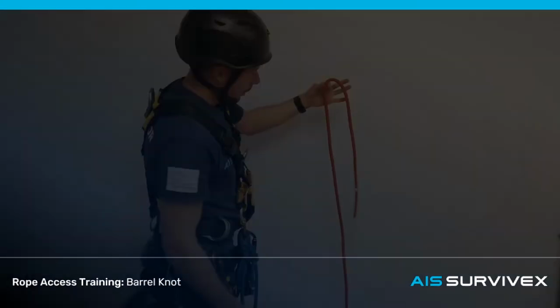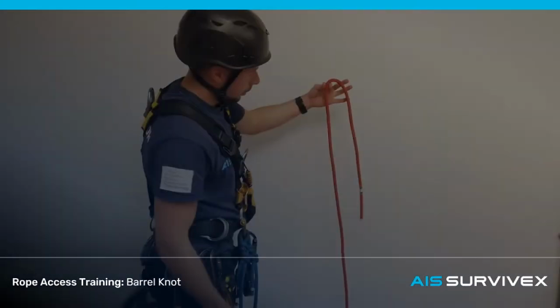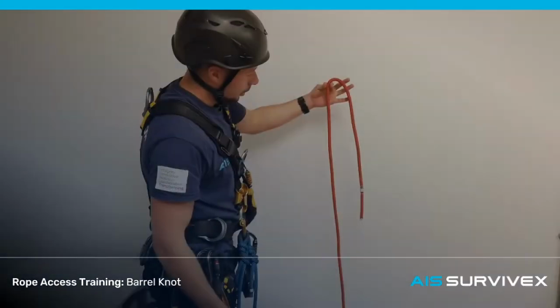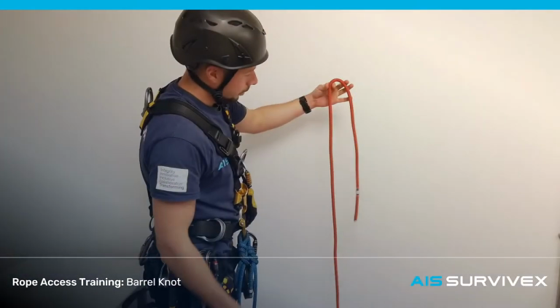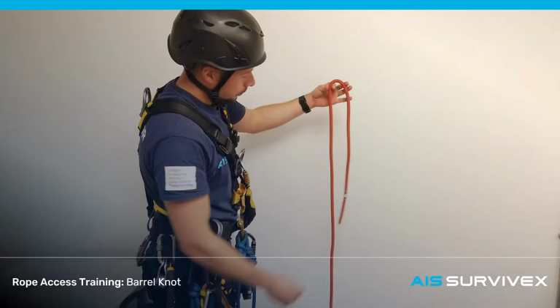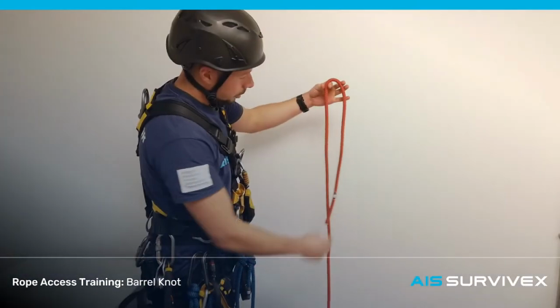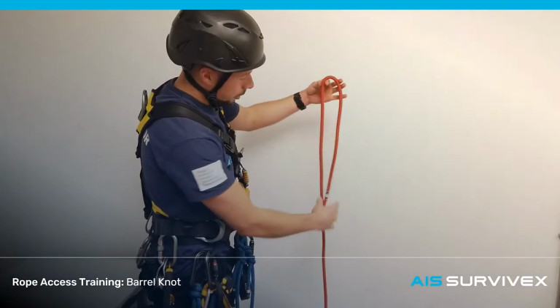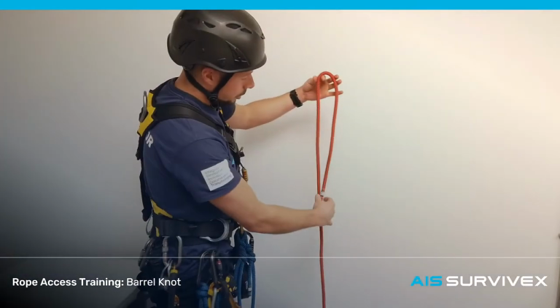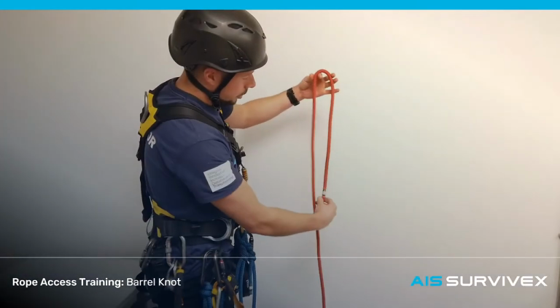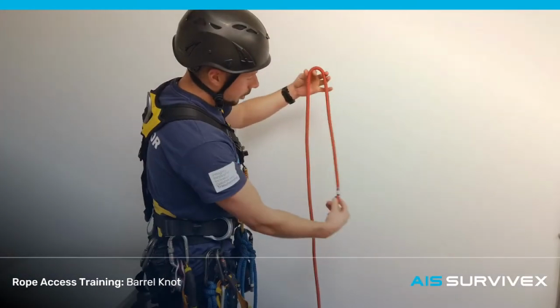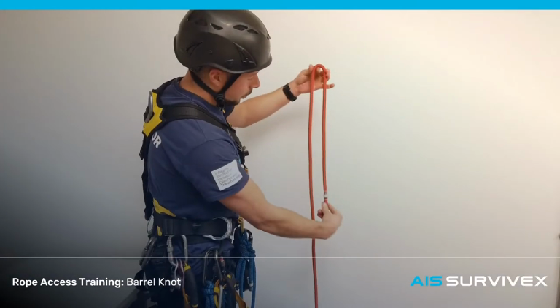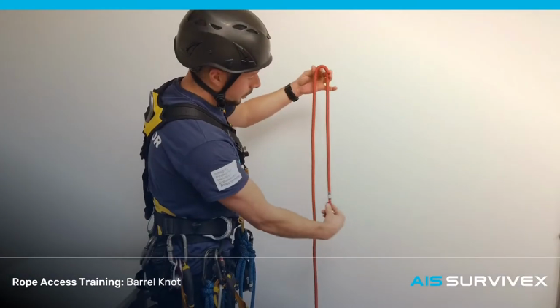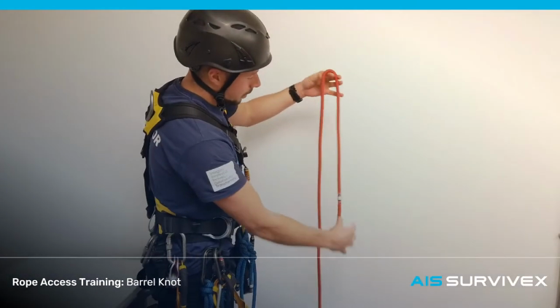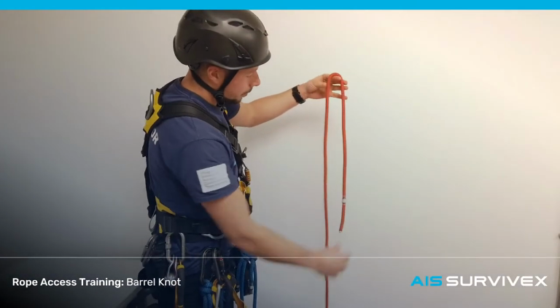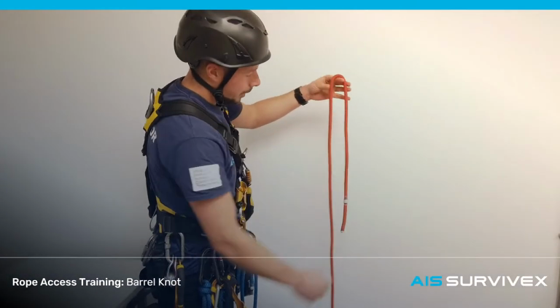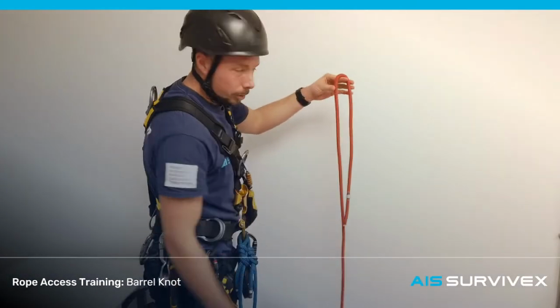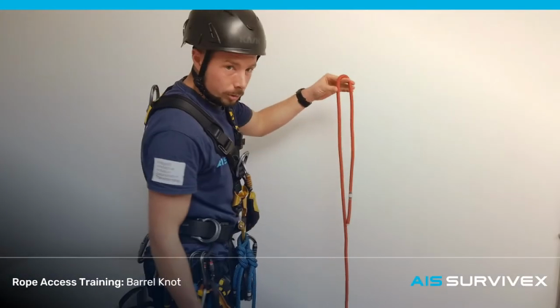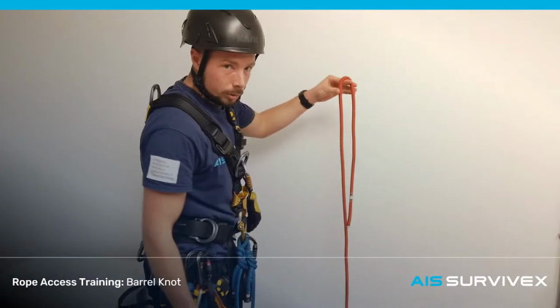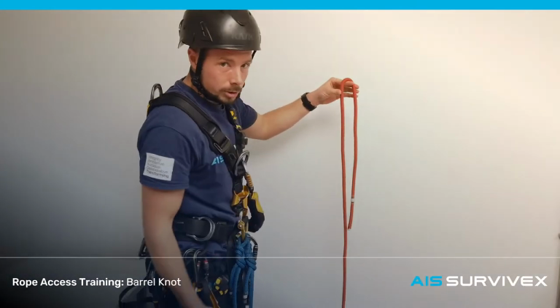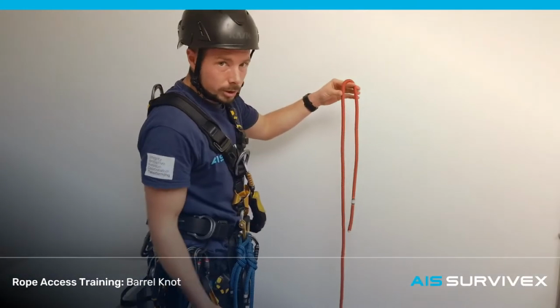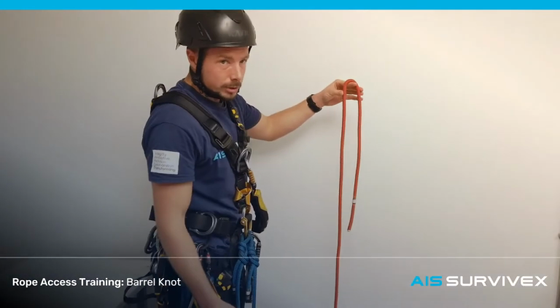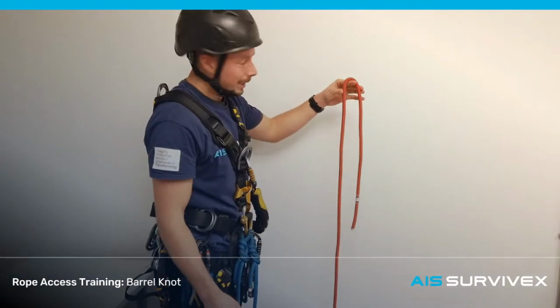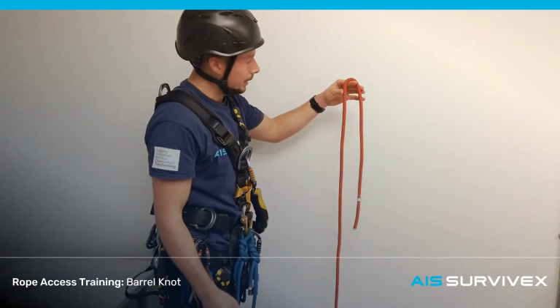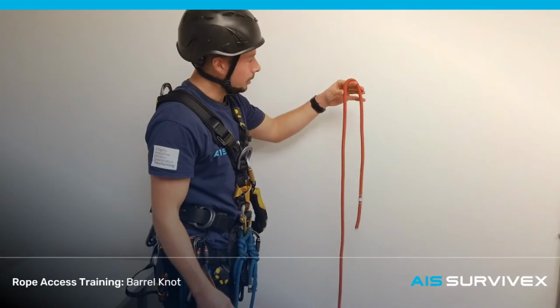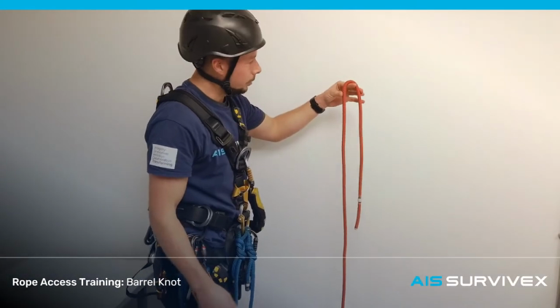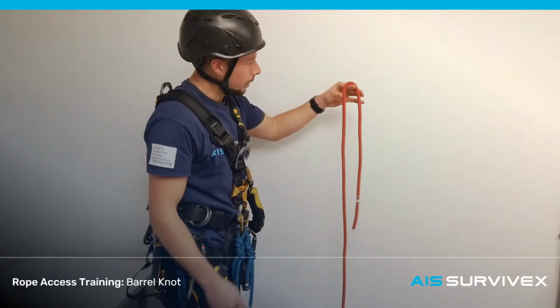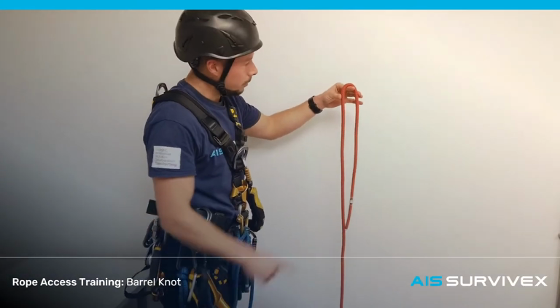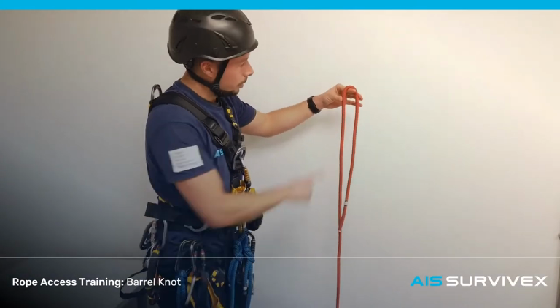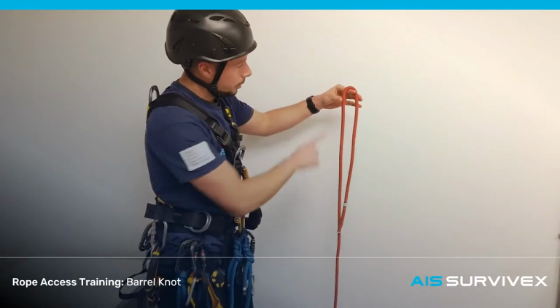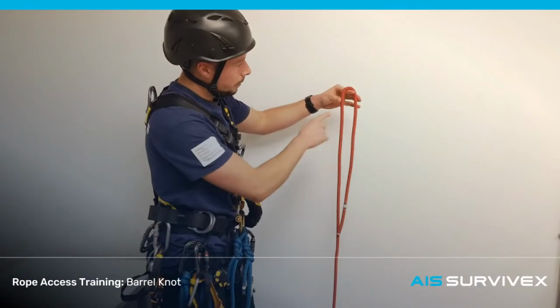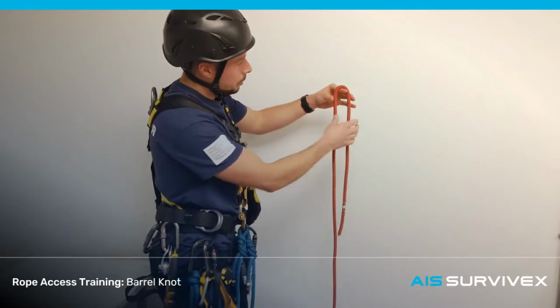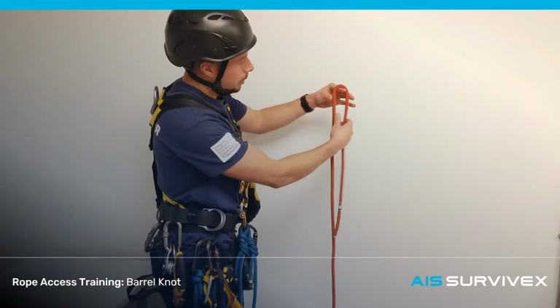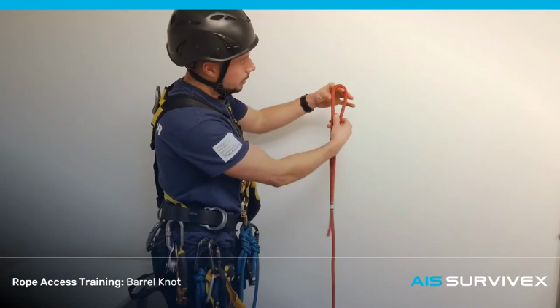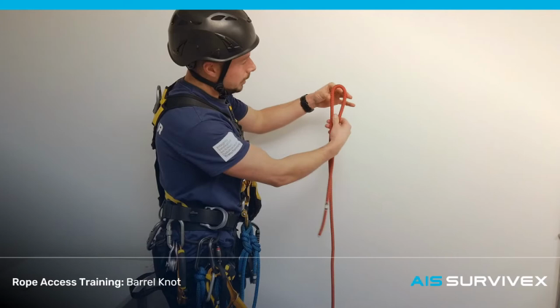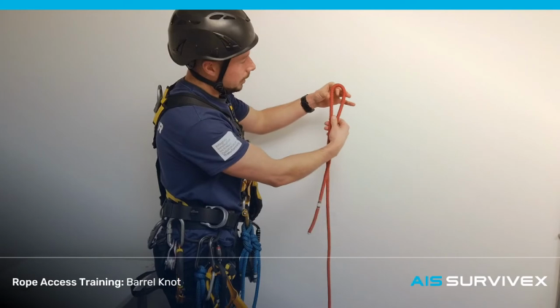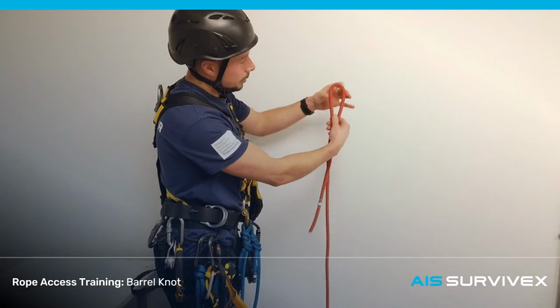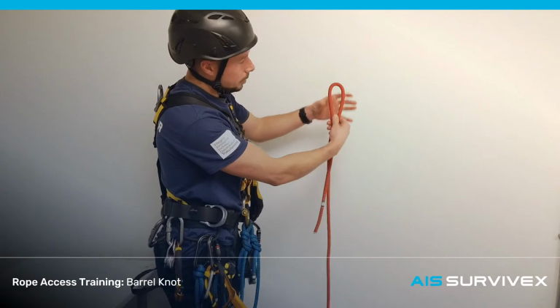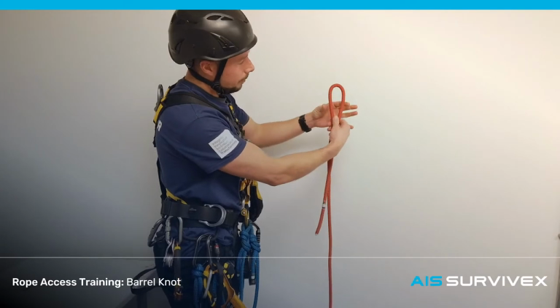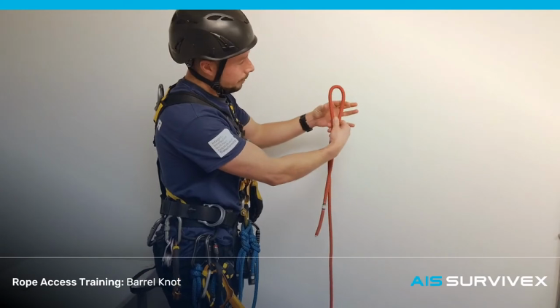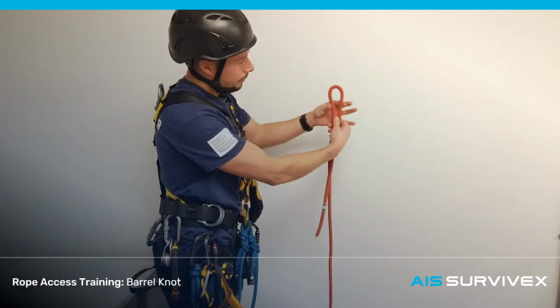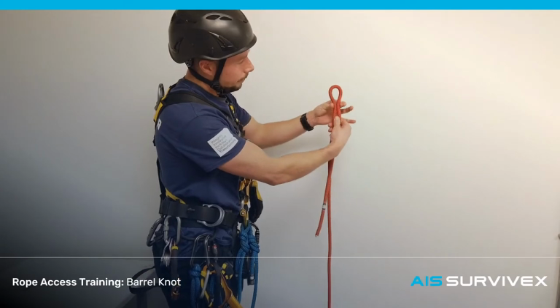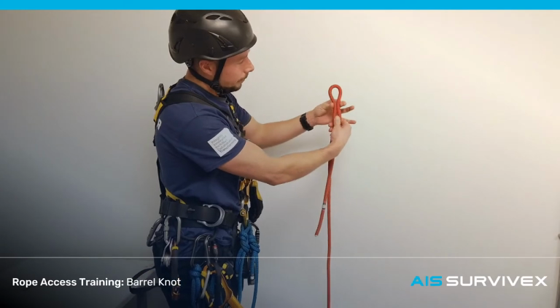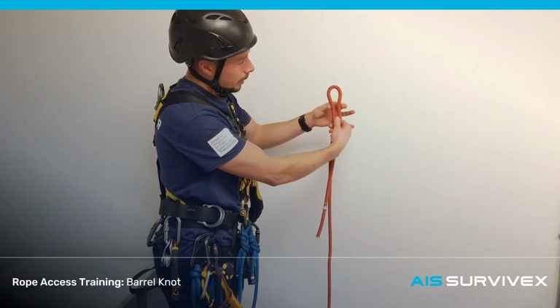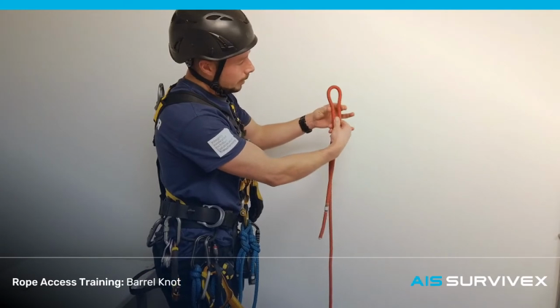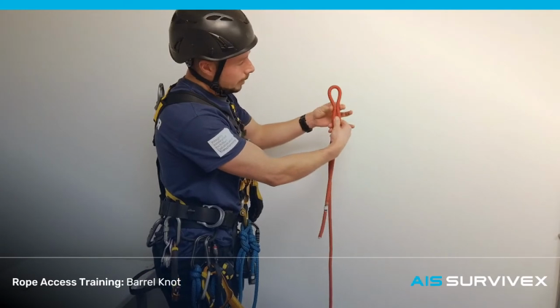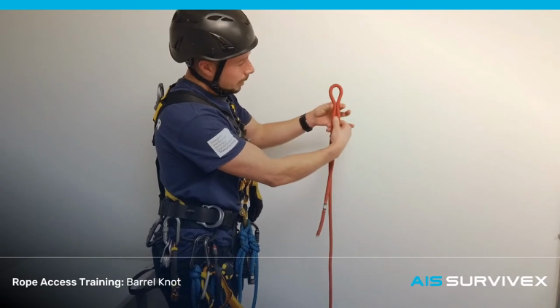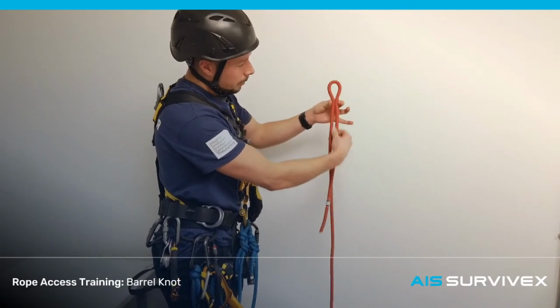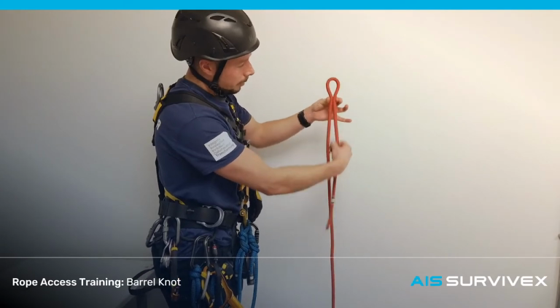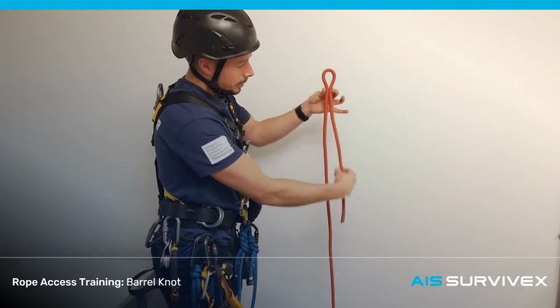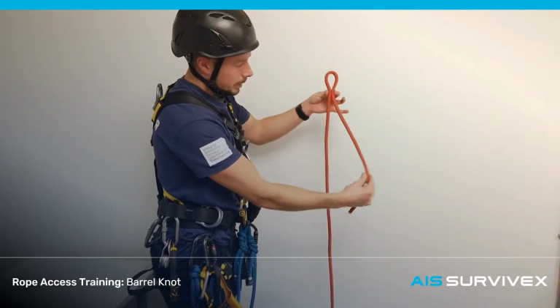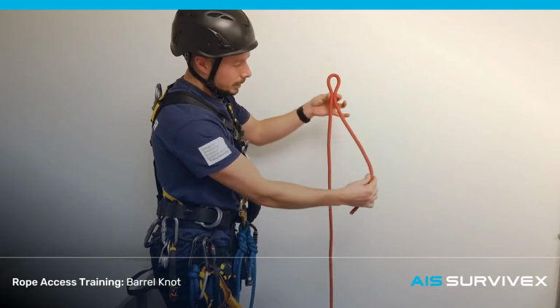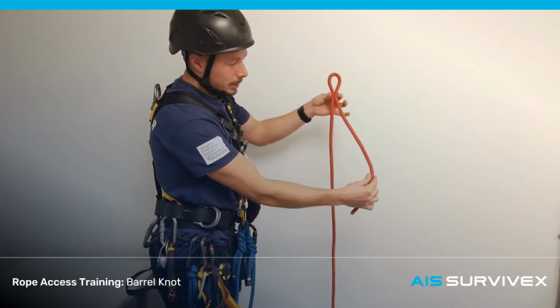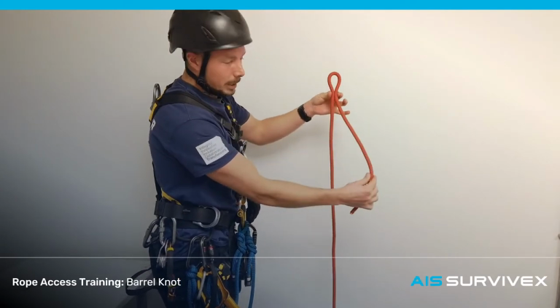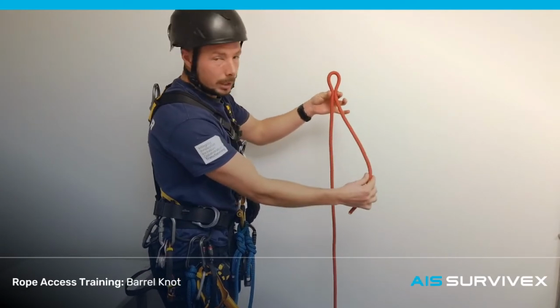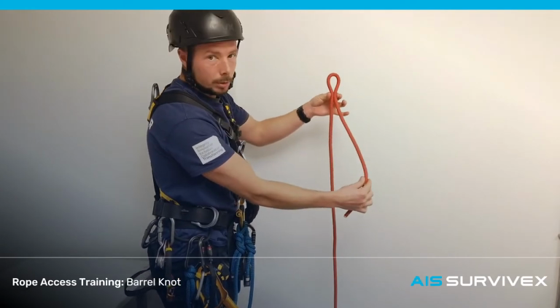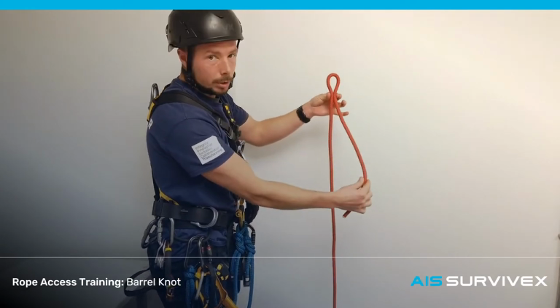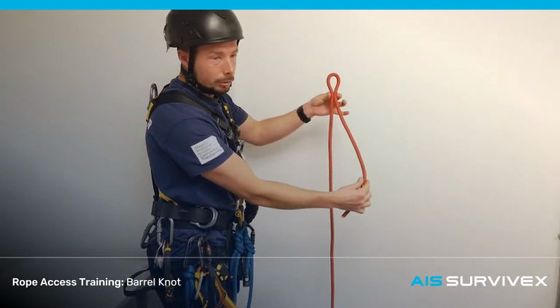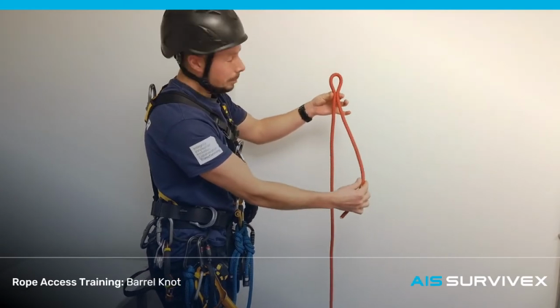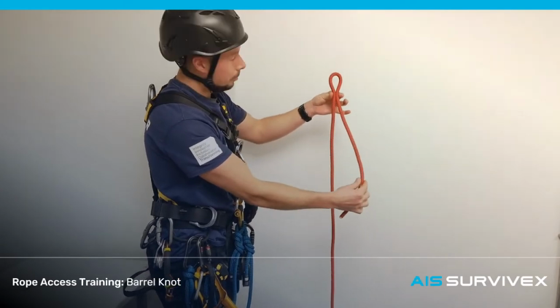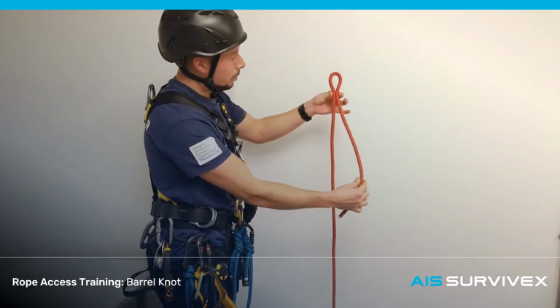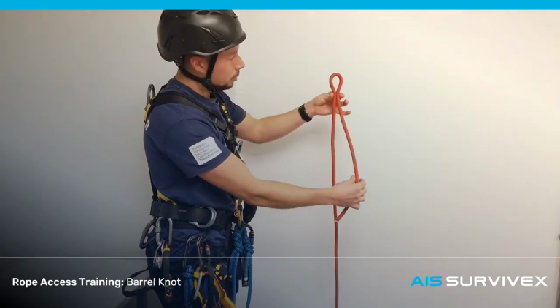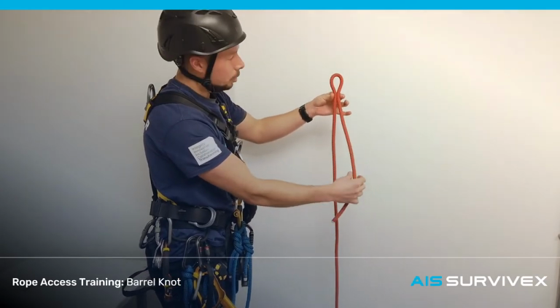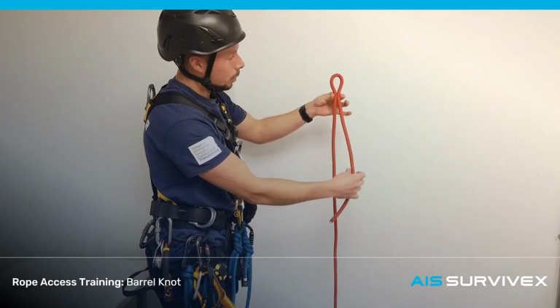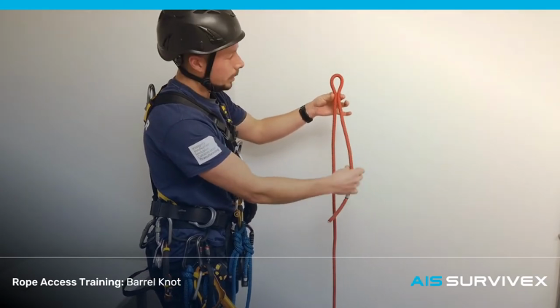Barrel knot. We're going to start with a bight, although it's not tied on a bight. We're going to pinch it near the top, then take the tail and wrap it around twice.